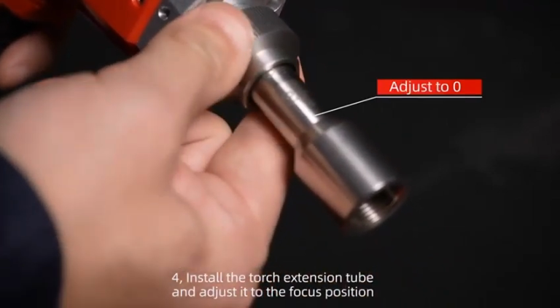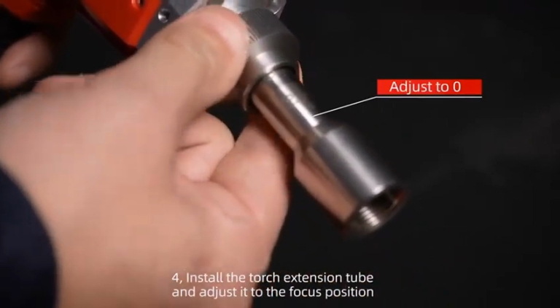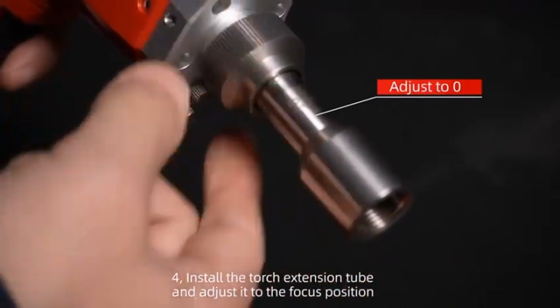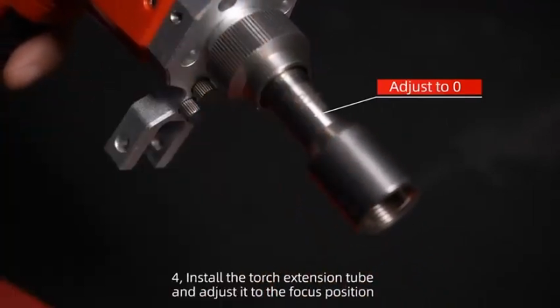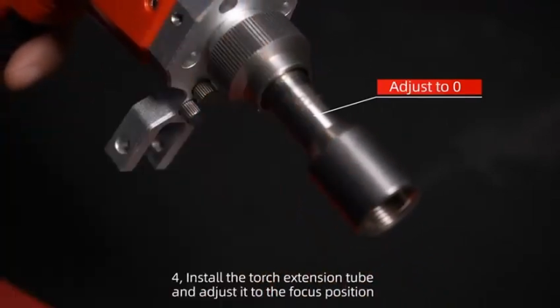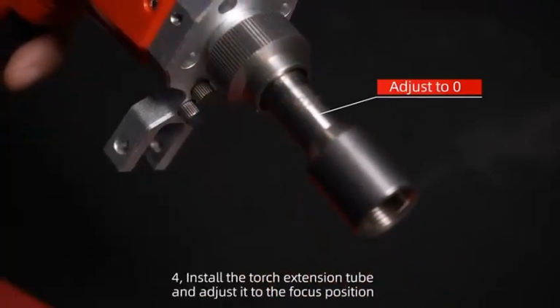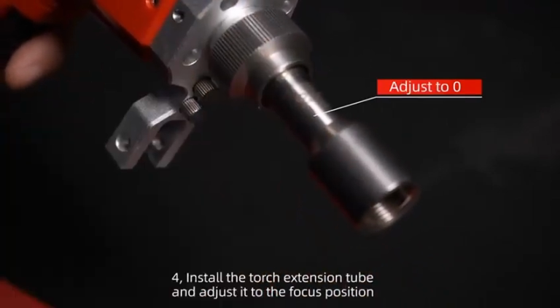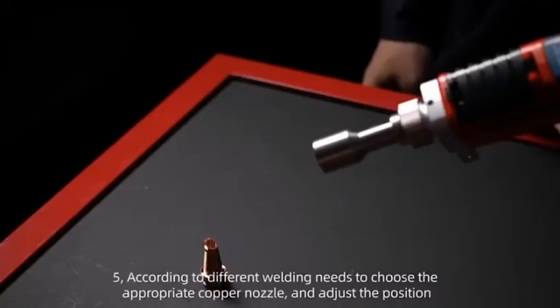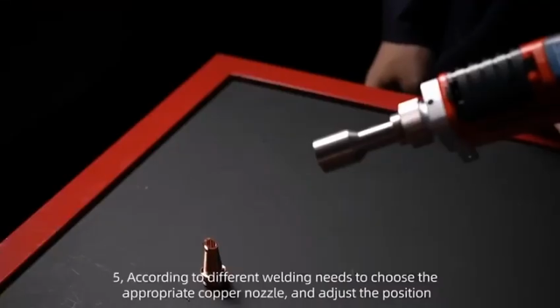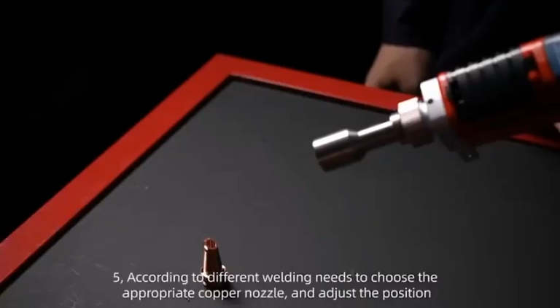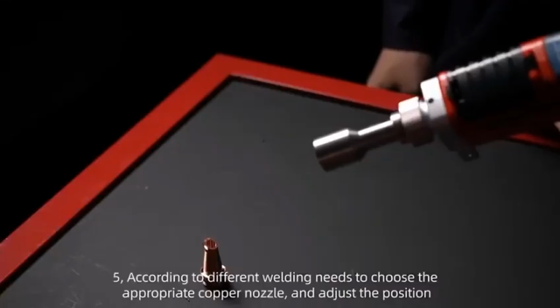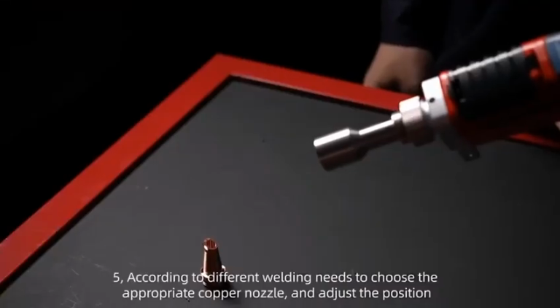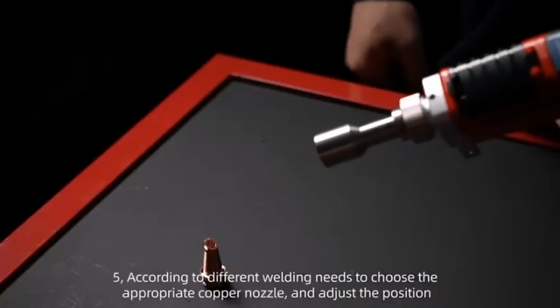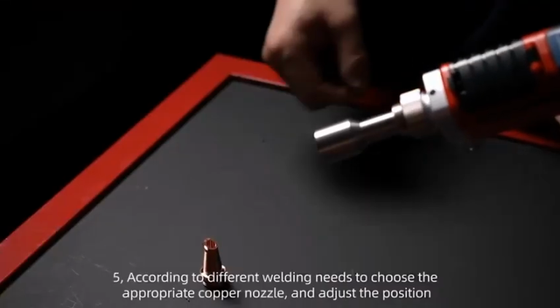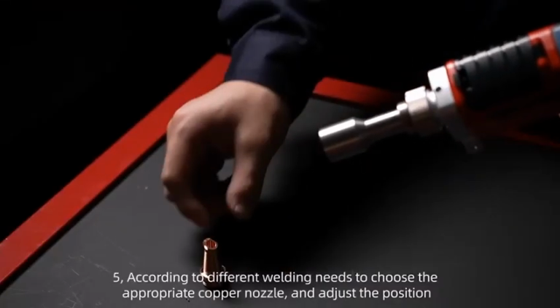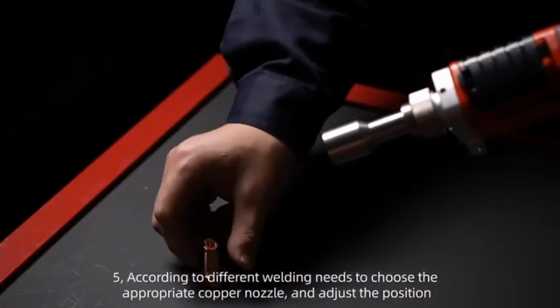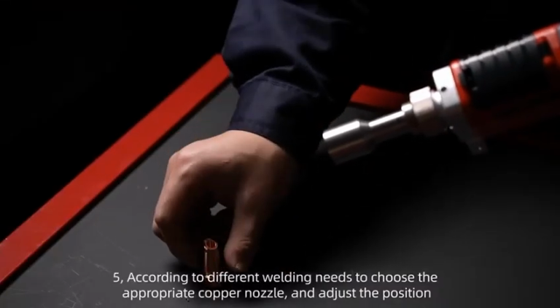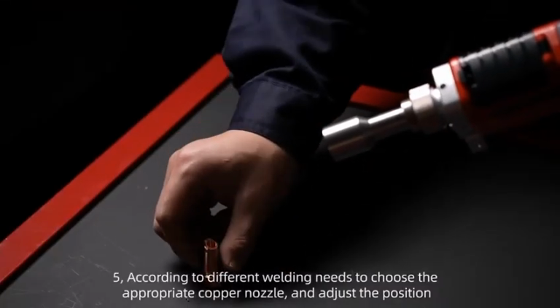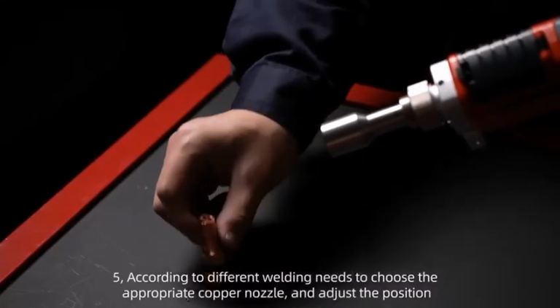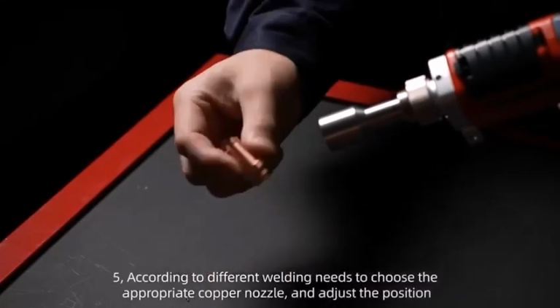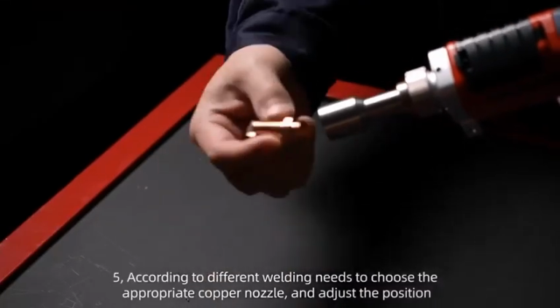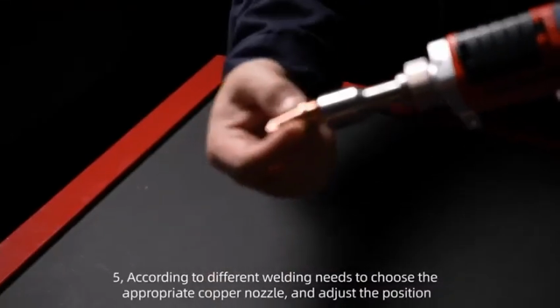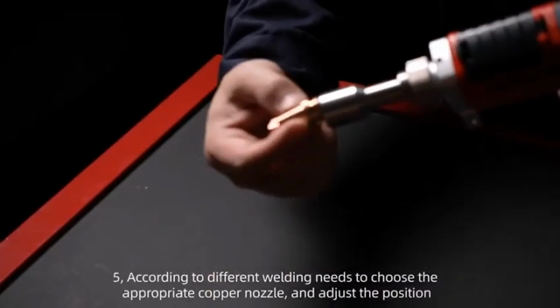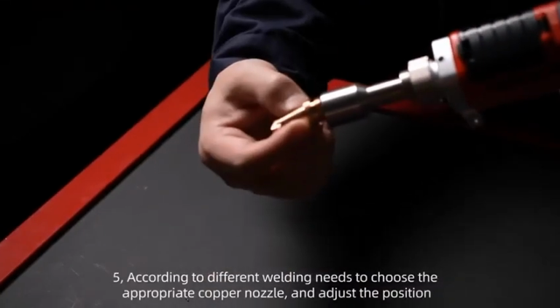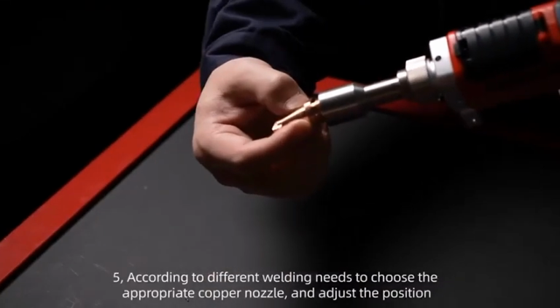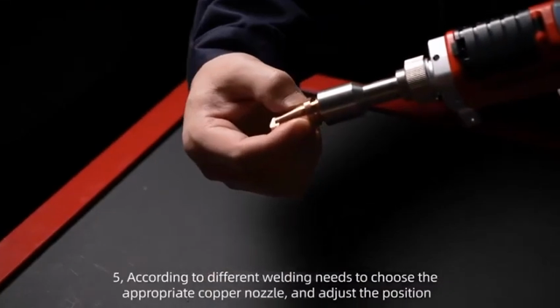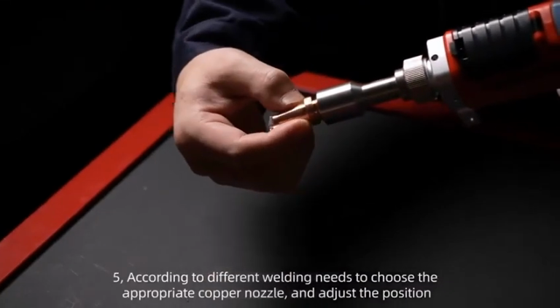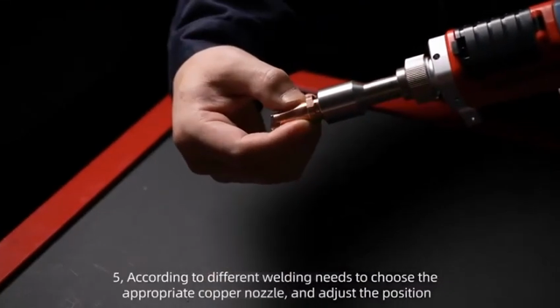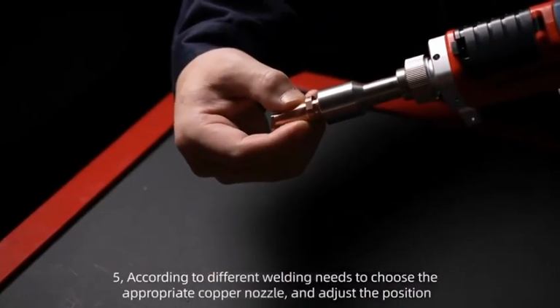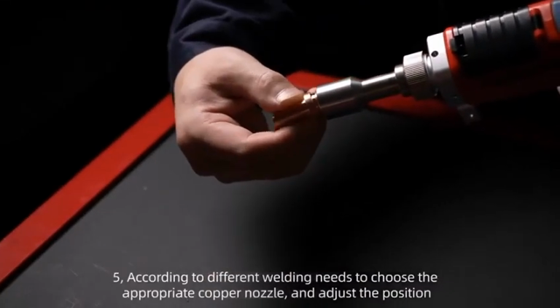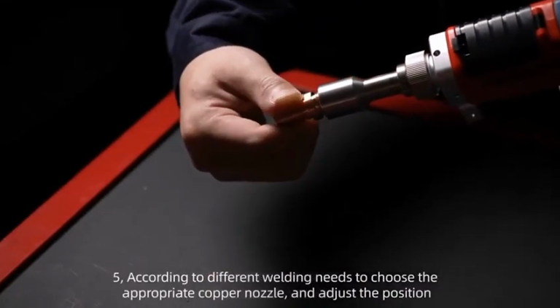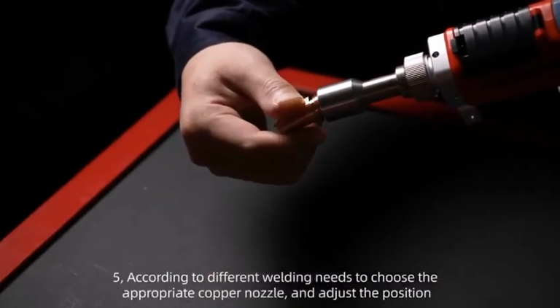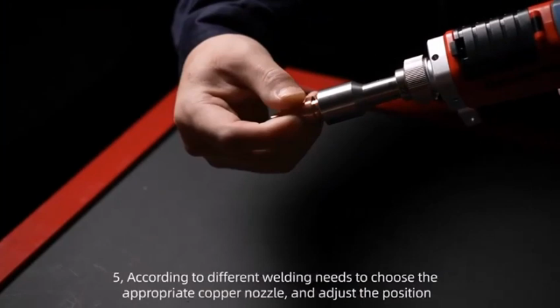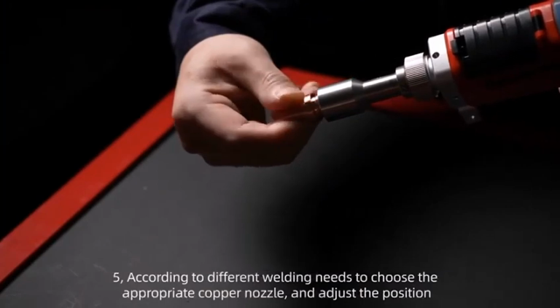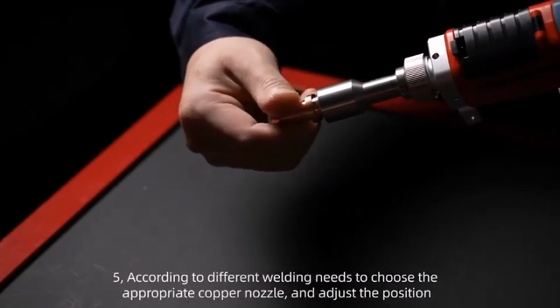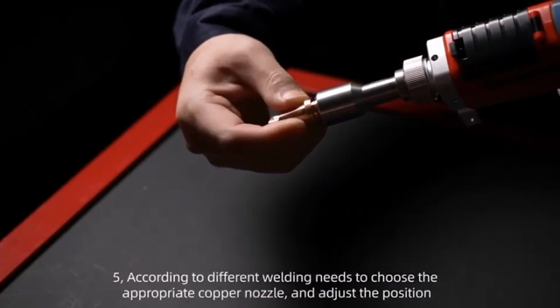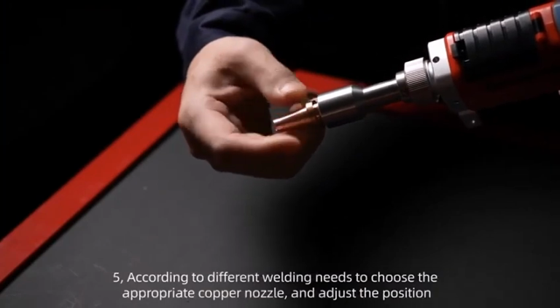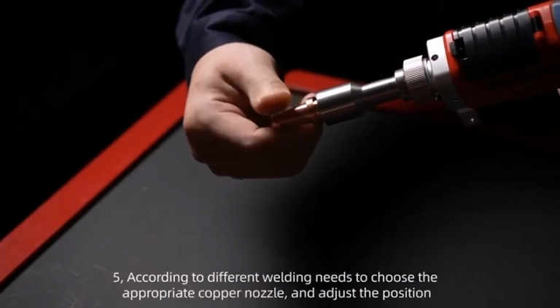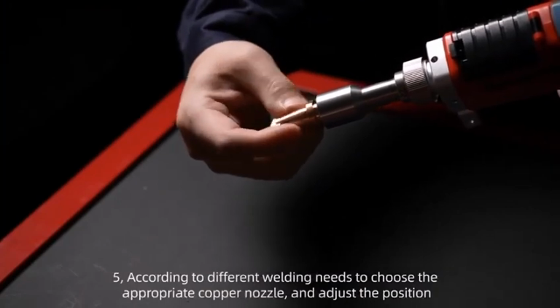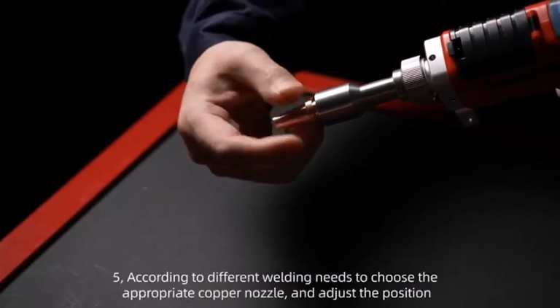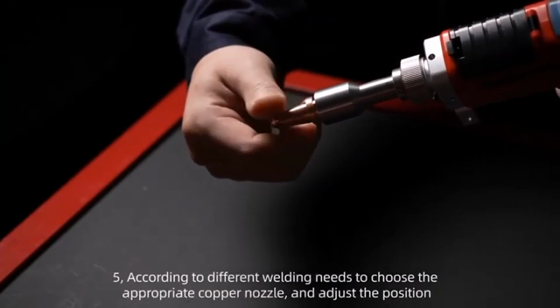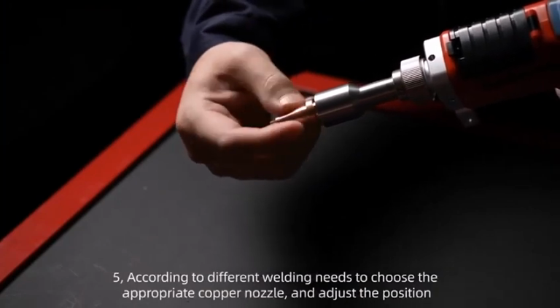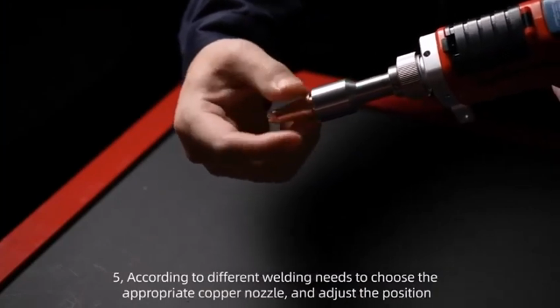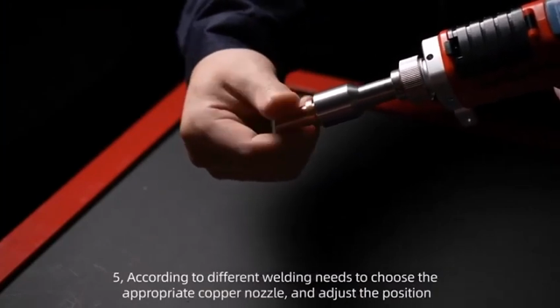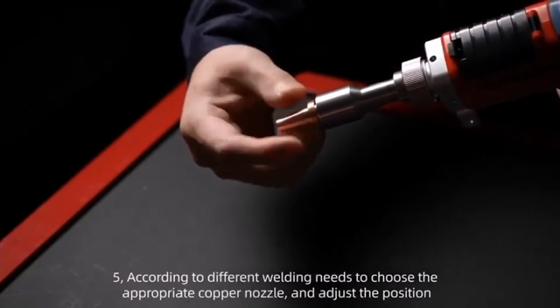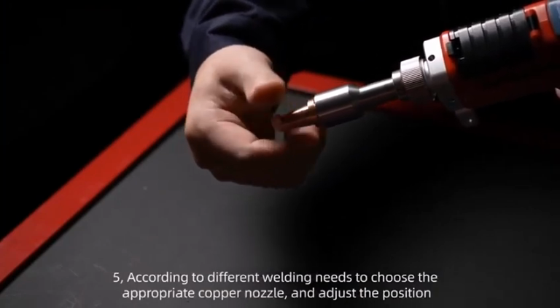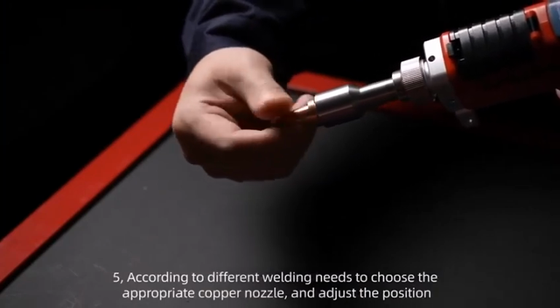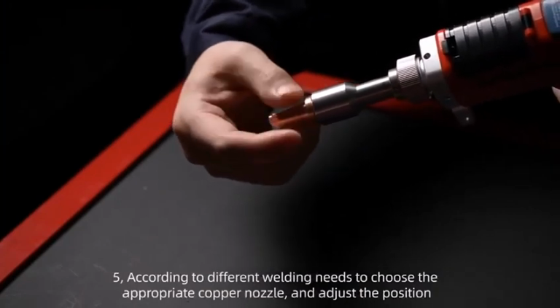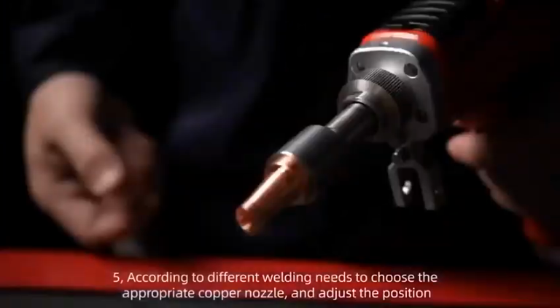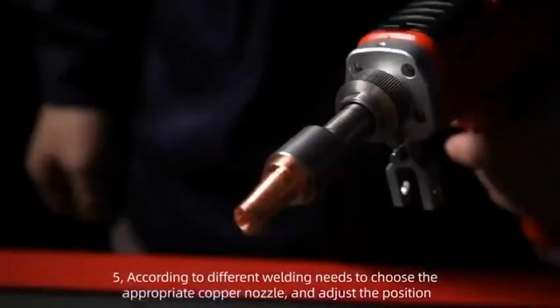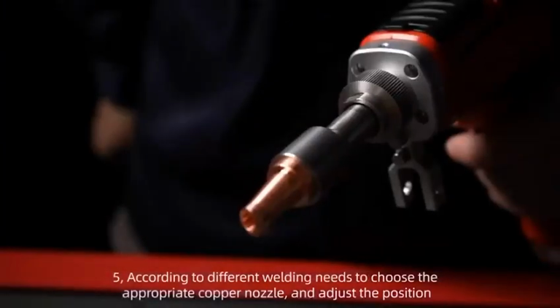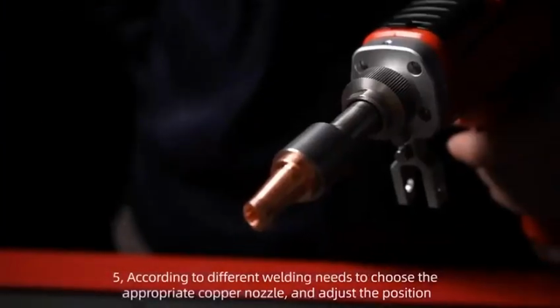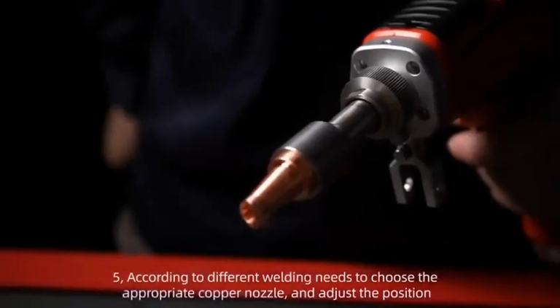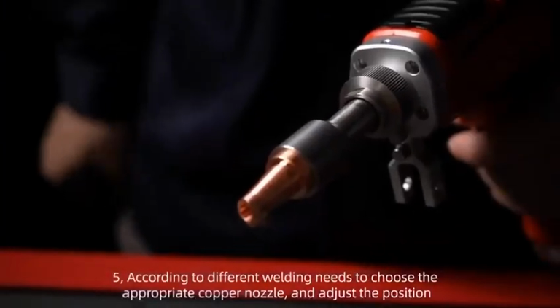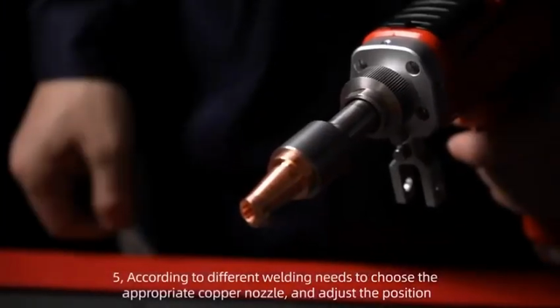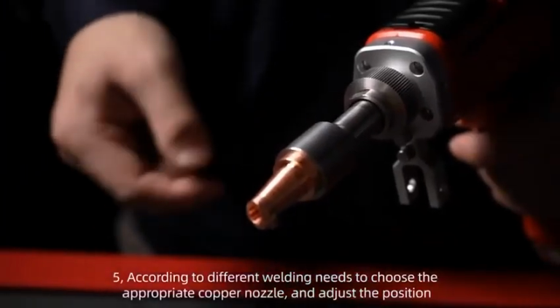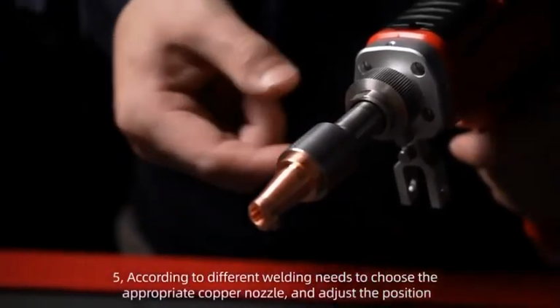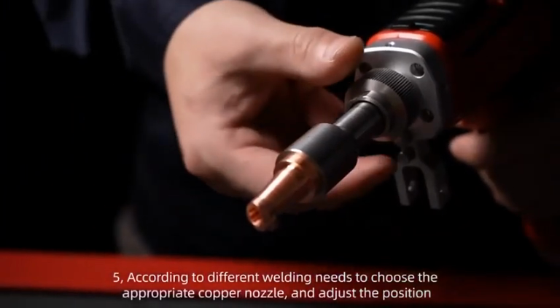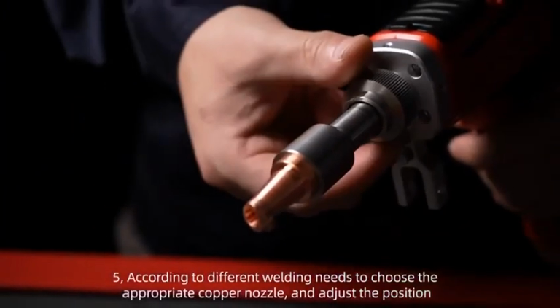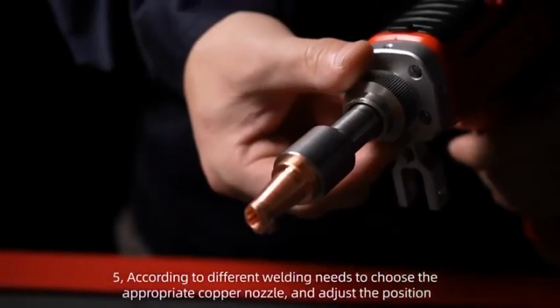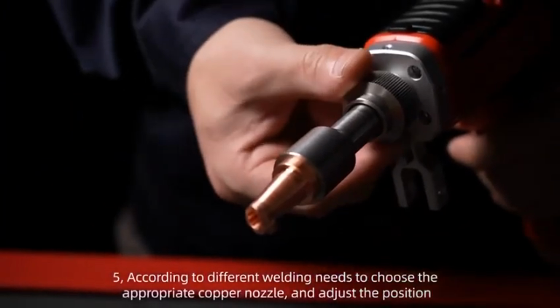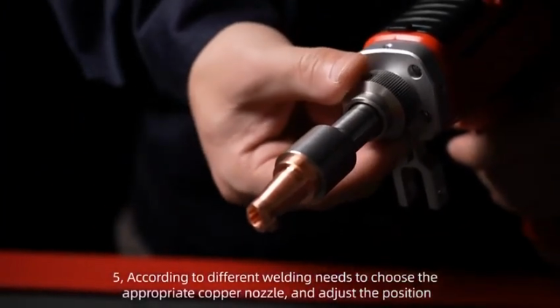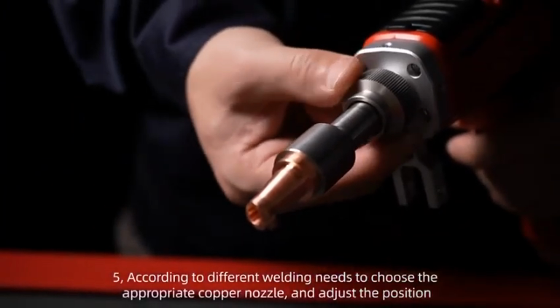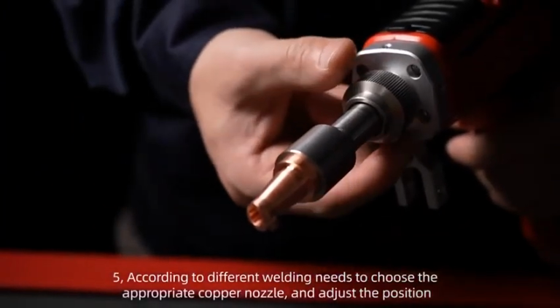Step 5: According to different welding needs, choose the appropriate copper nozzle and adjust the position.